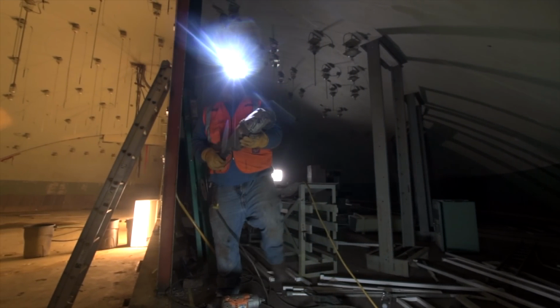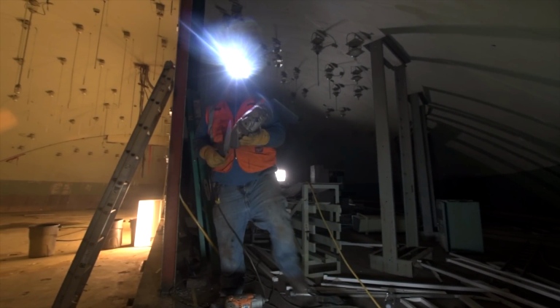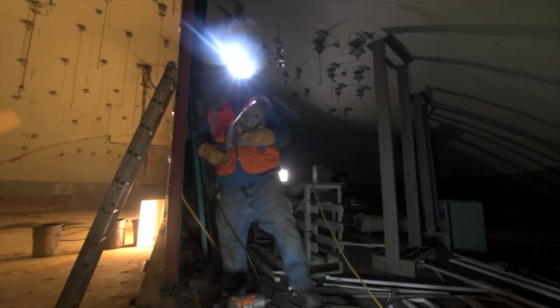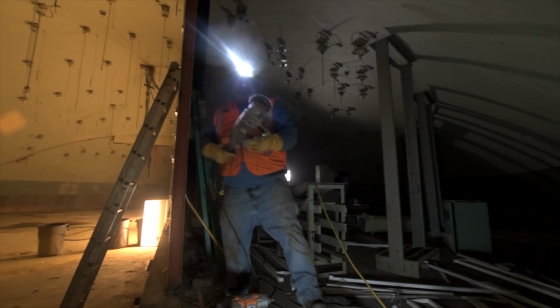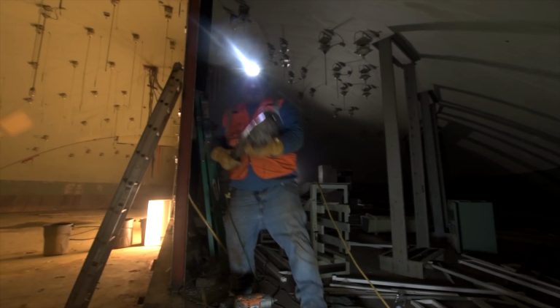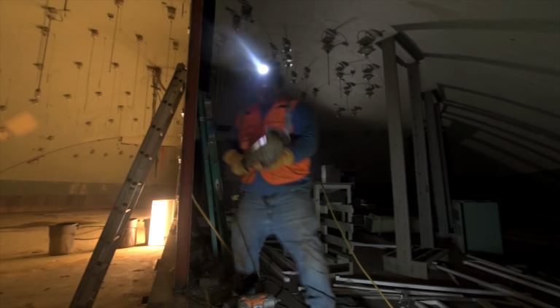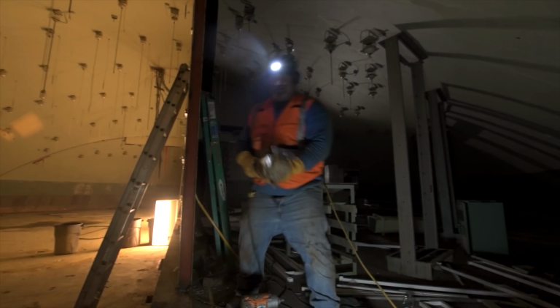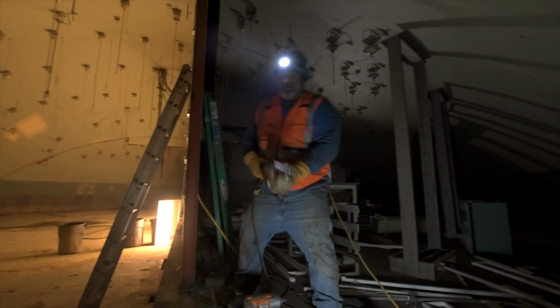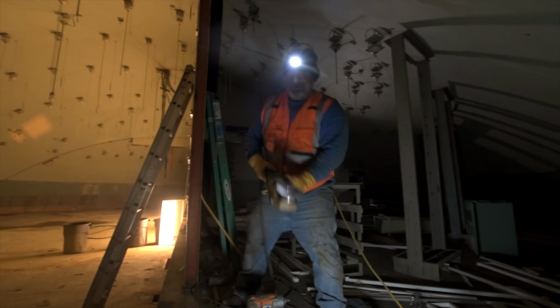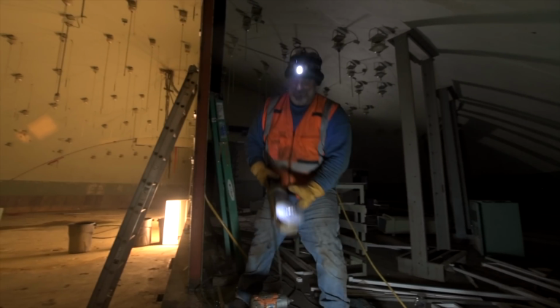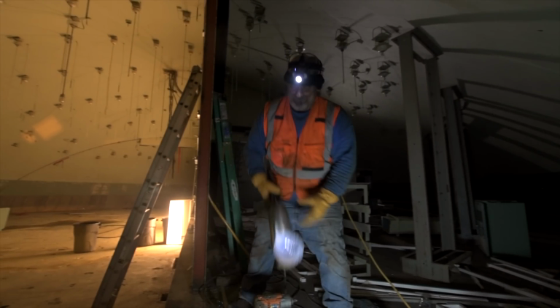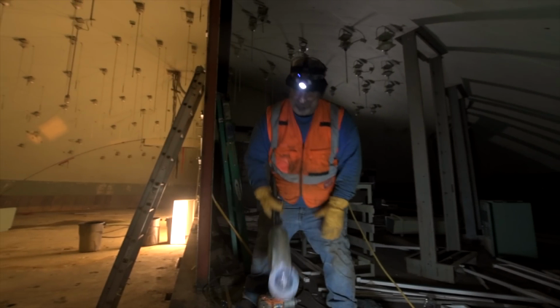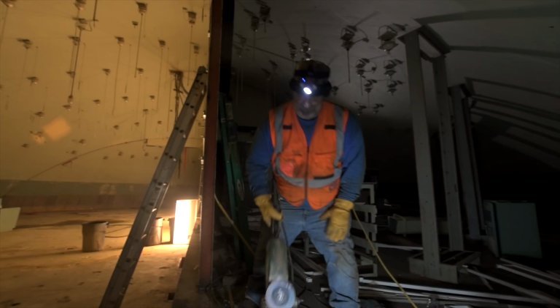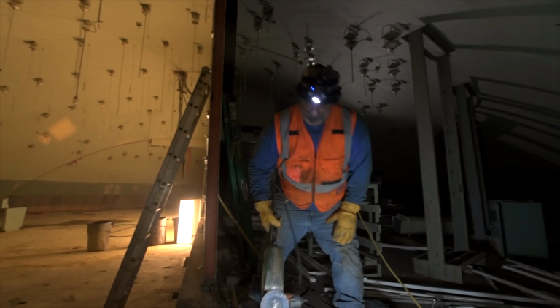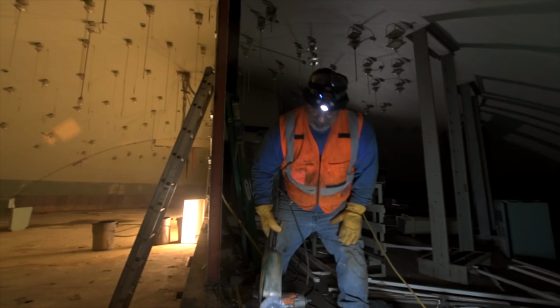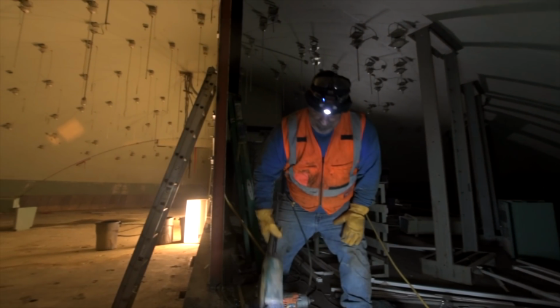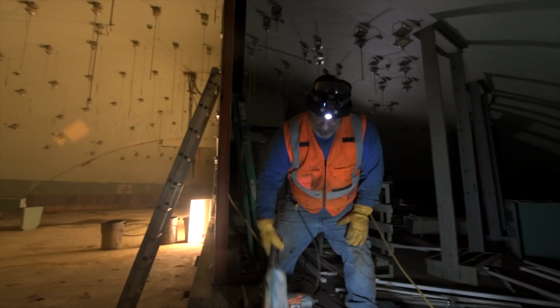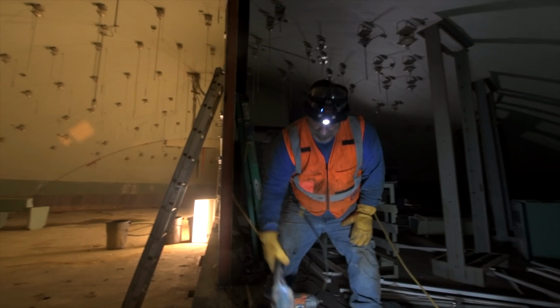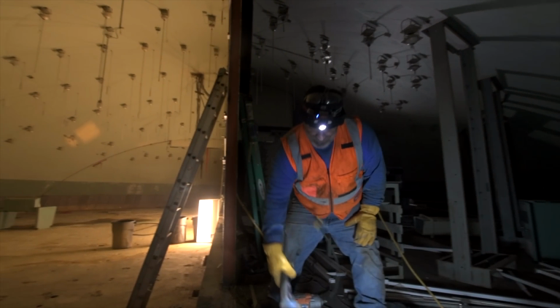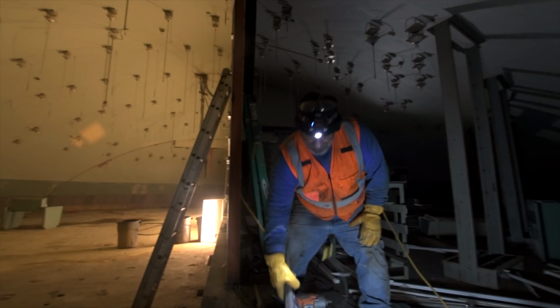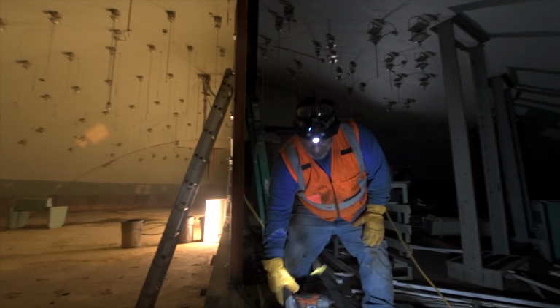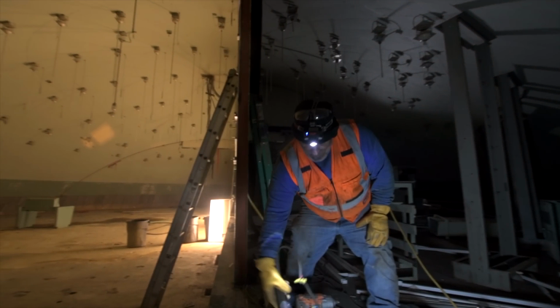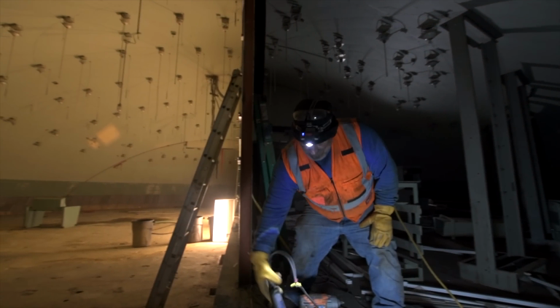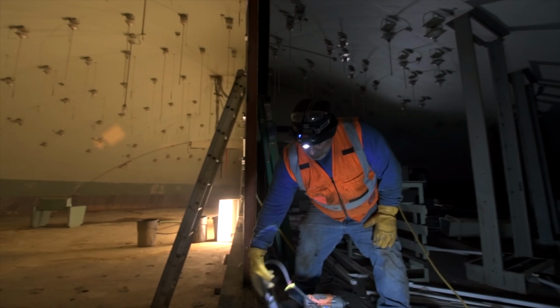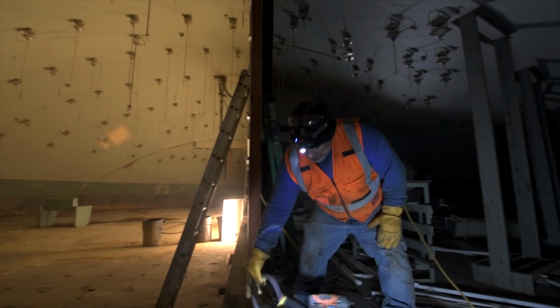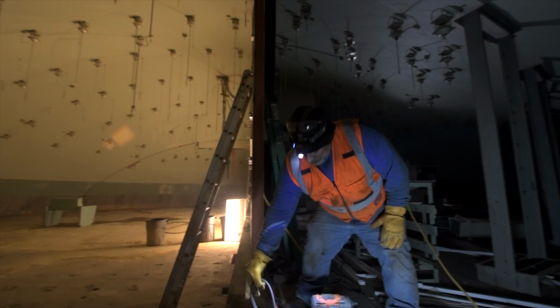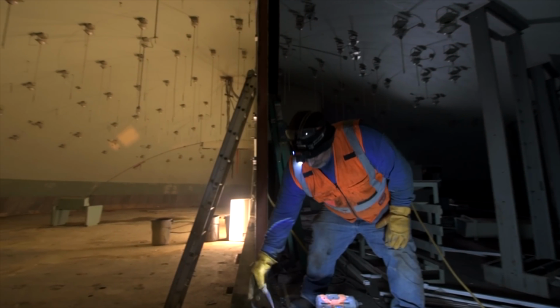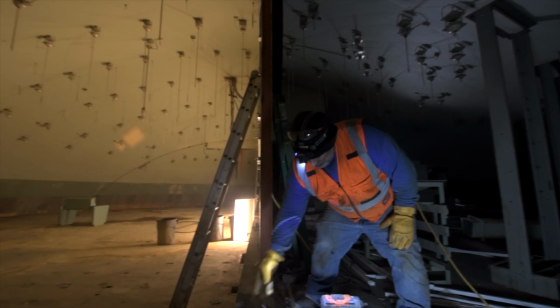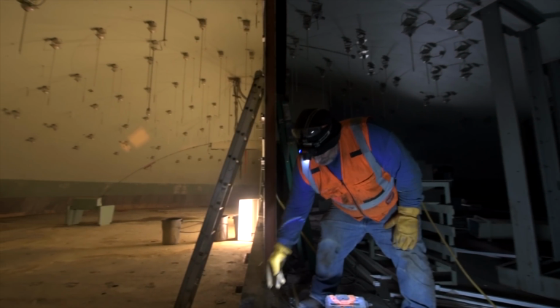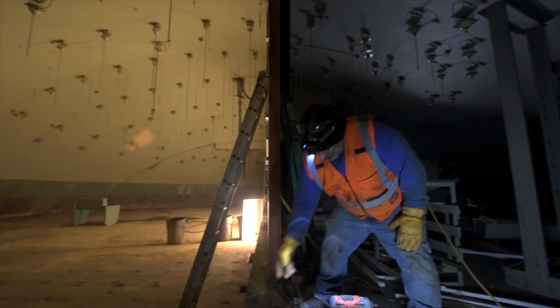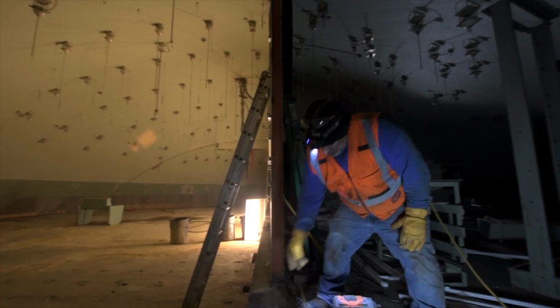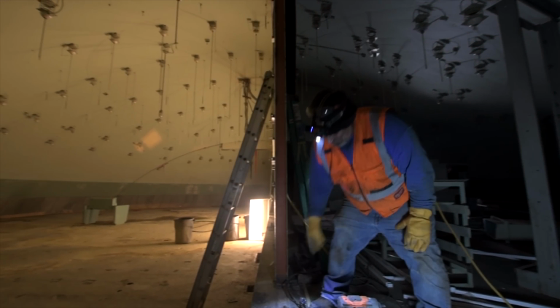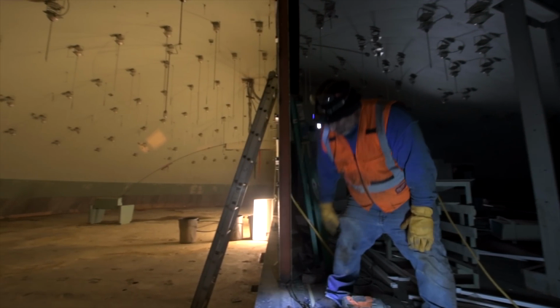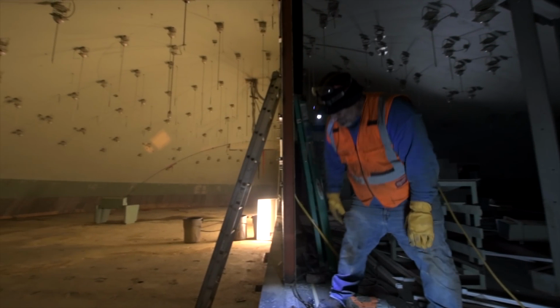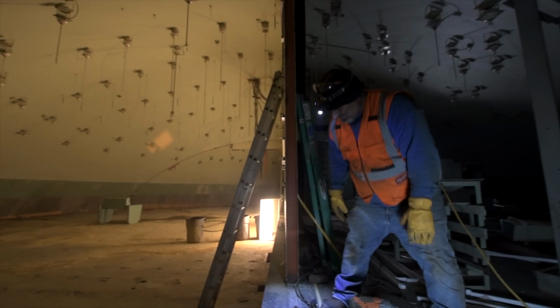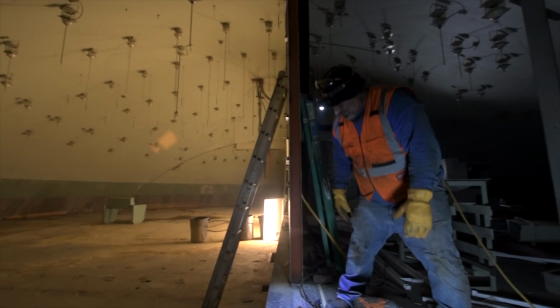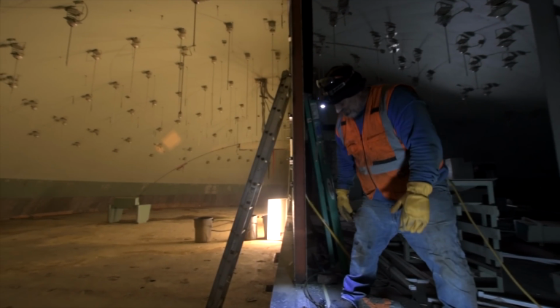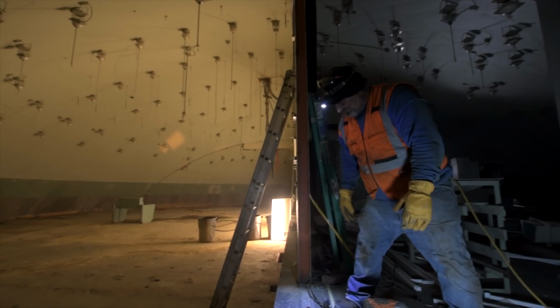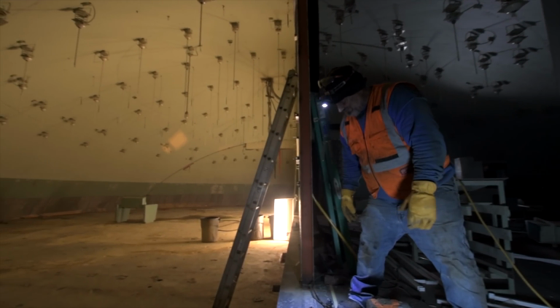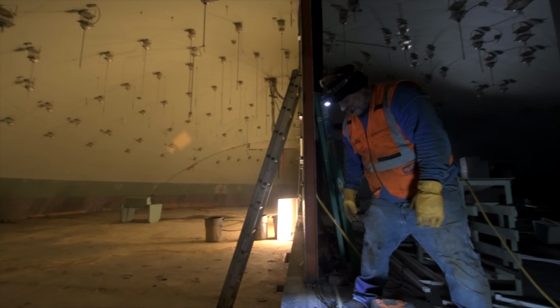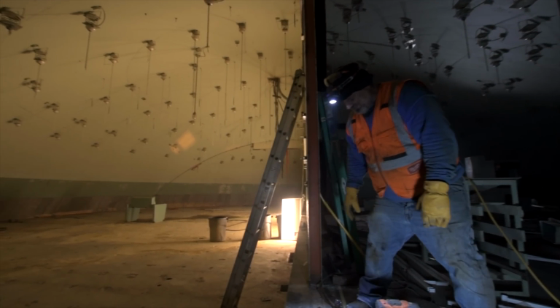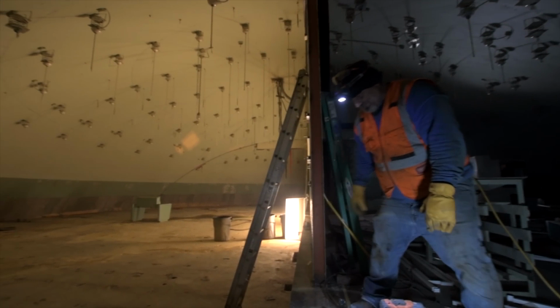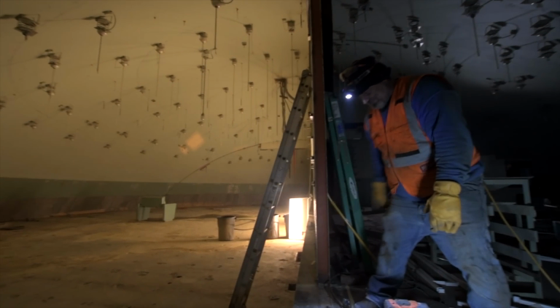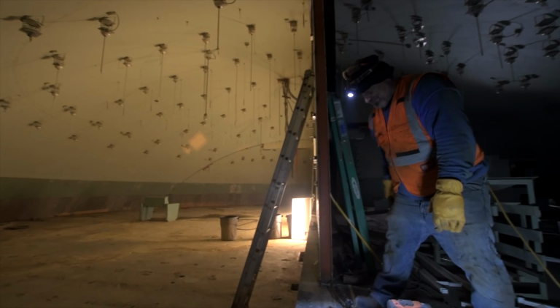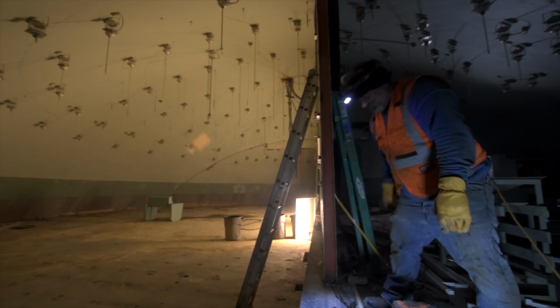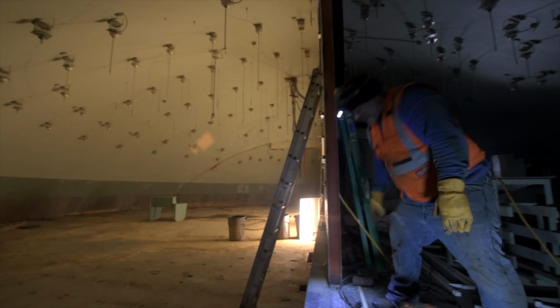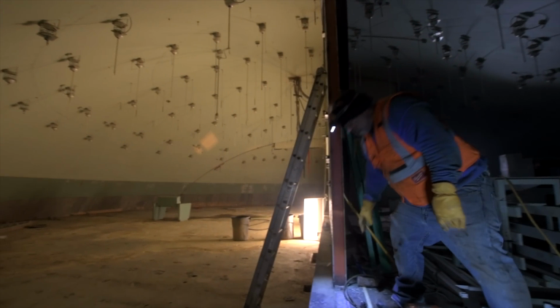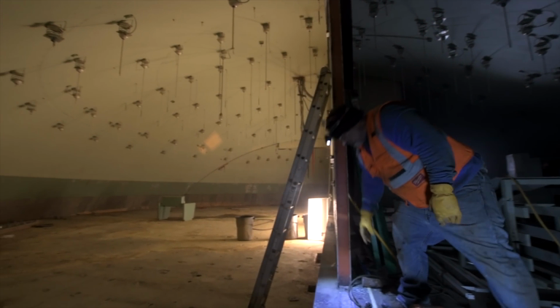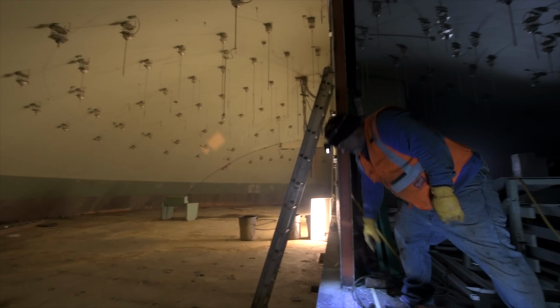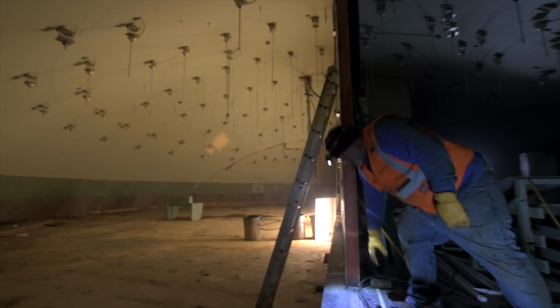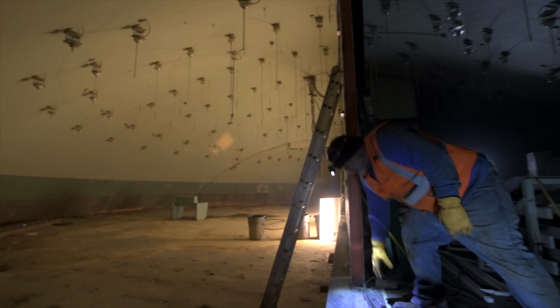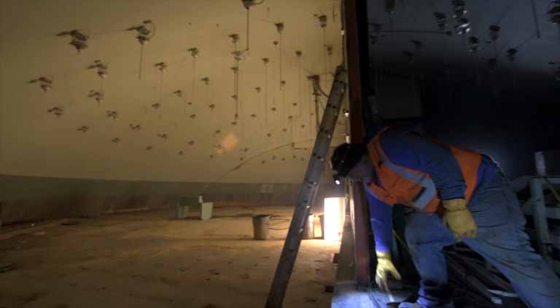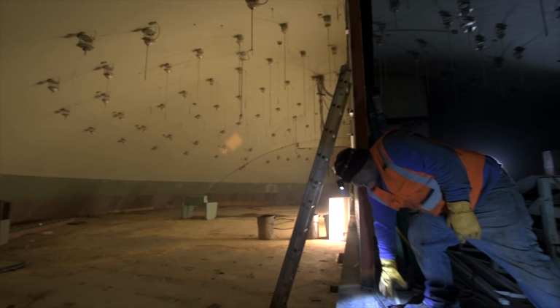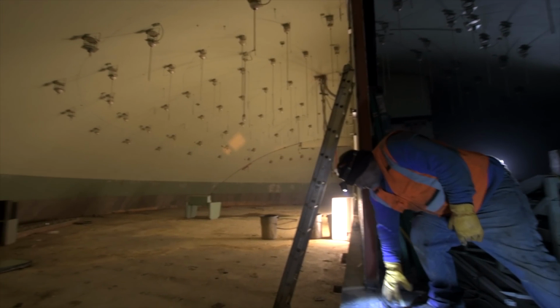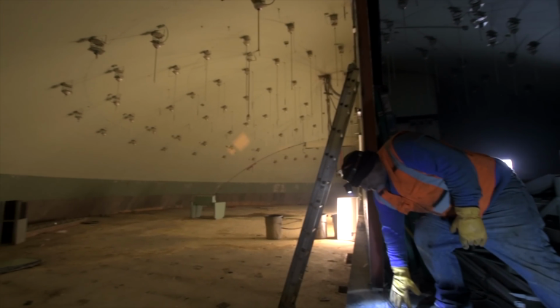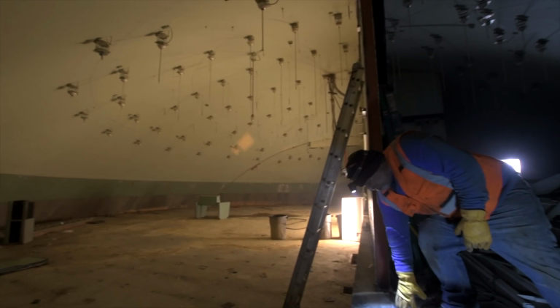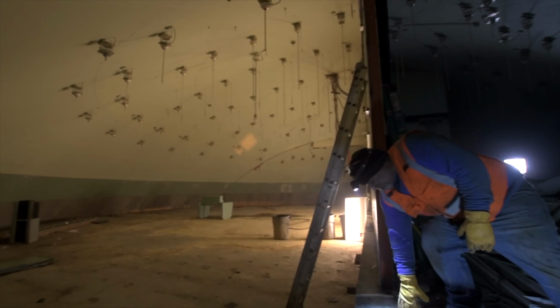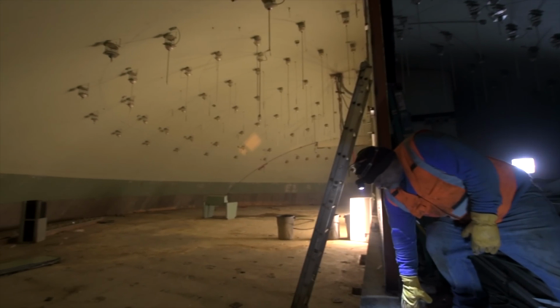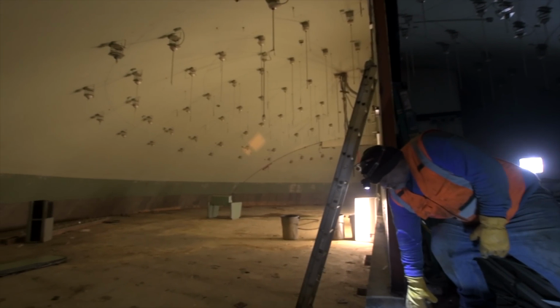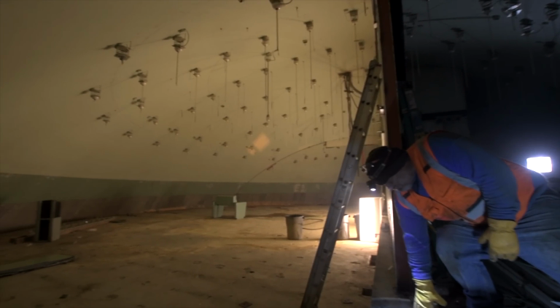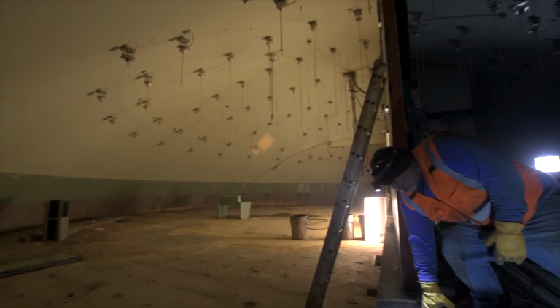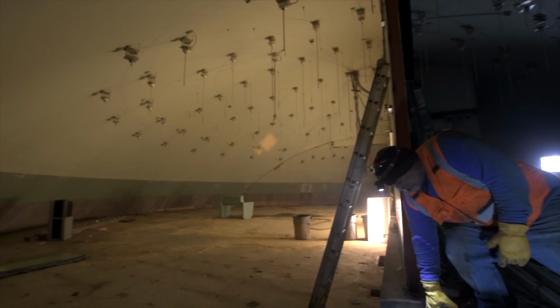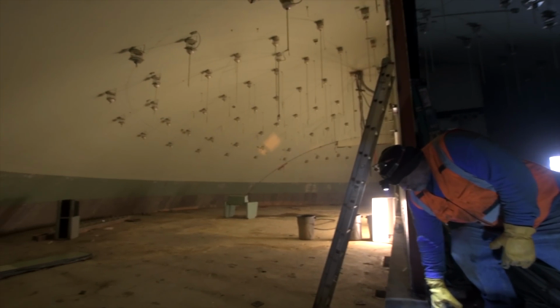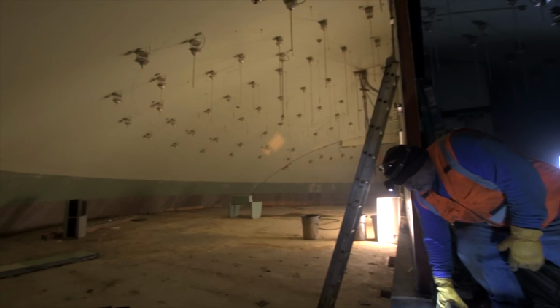Now that Pat has removed a couple of these panels within this wall, it gives a glimpse of what it's going to look like when this is fully 360 up on top.